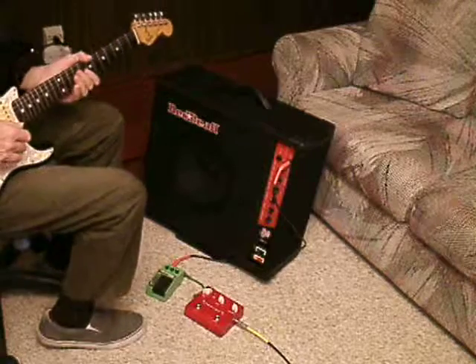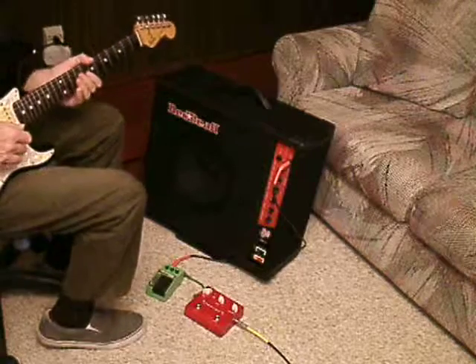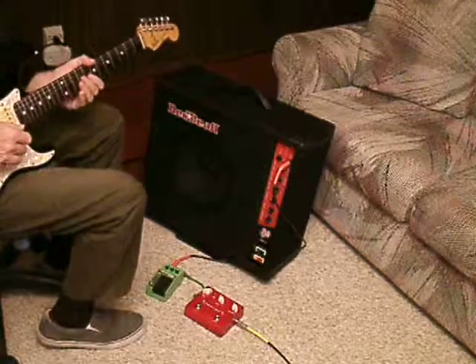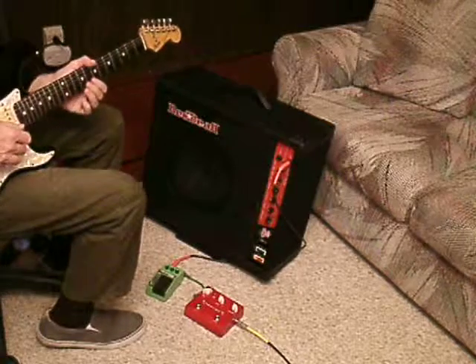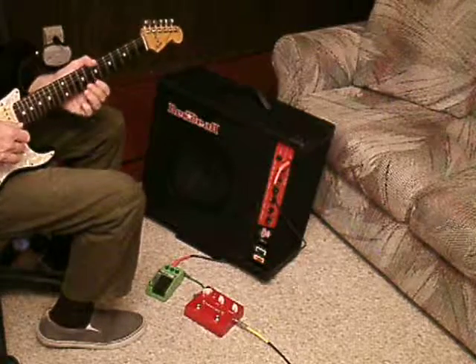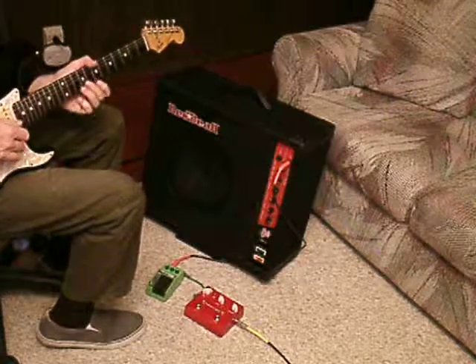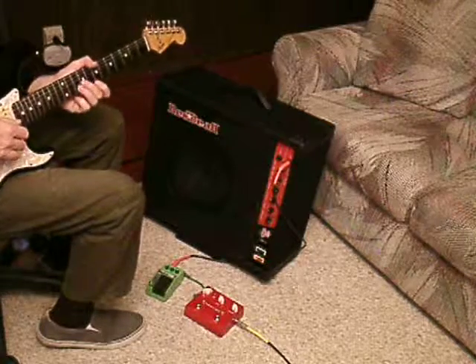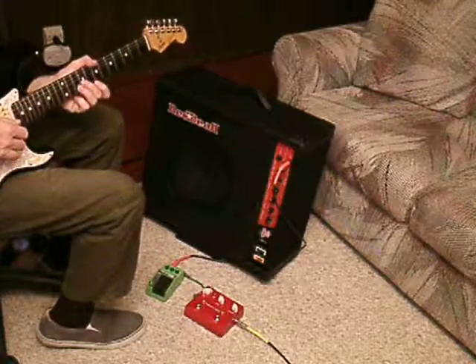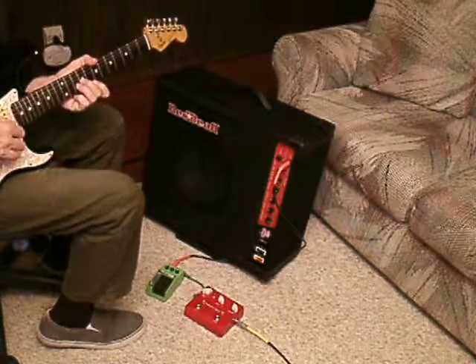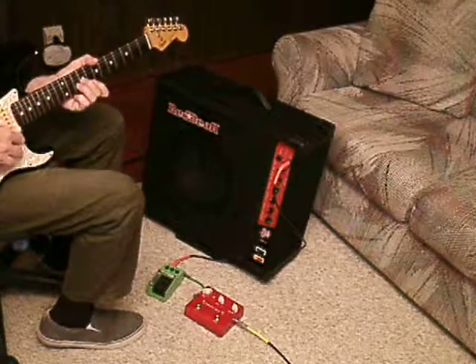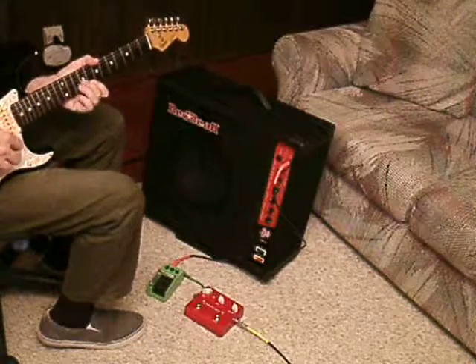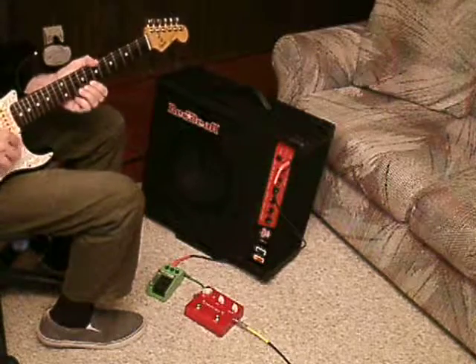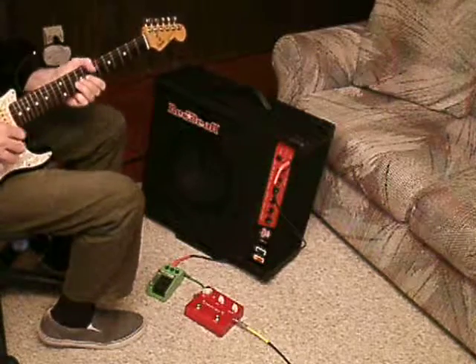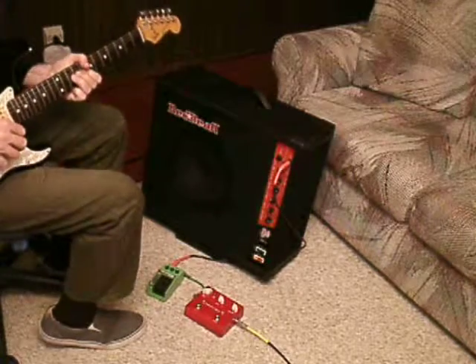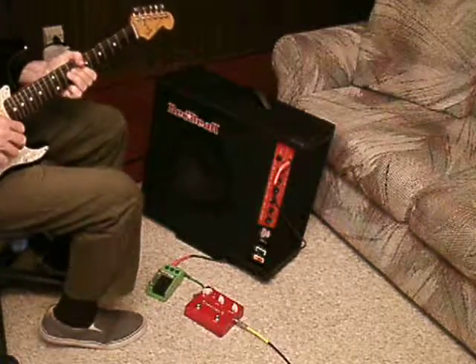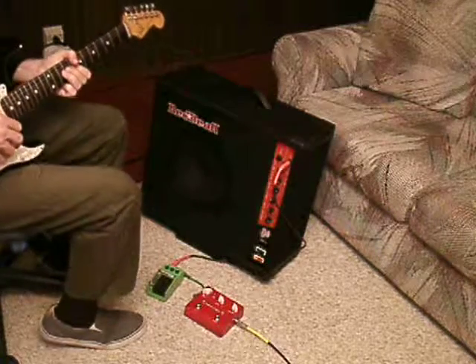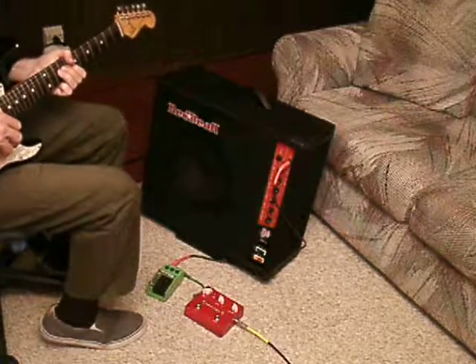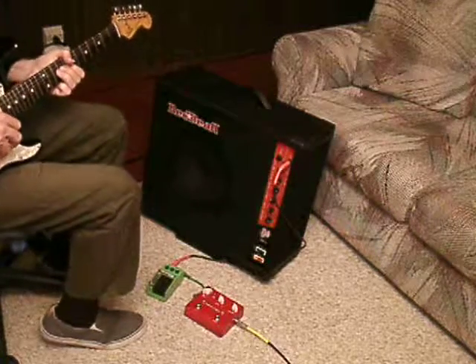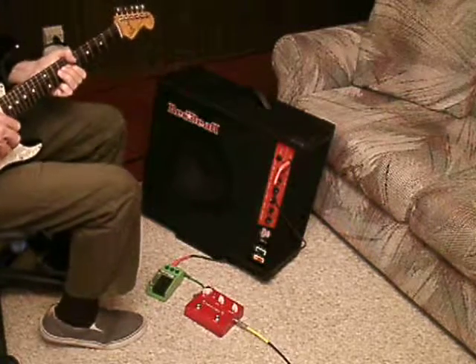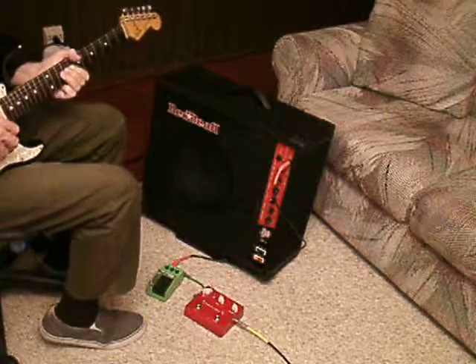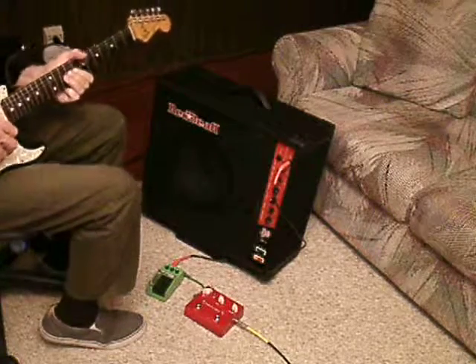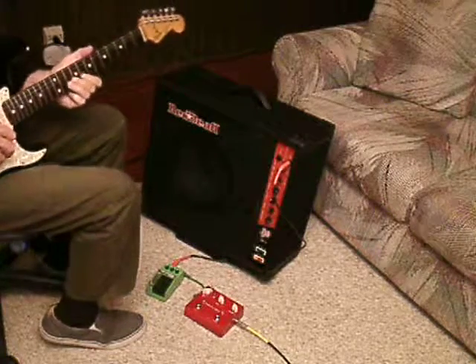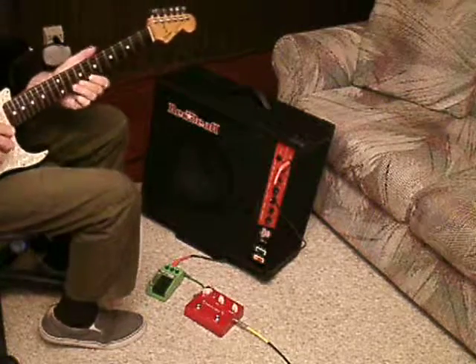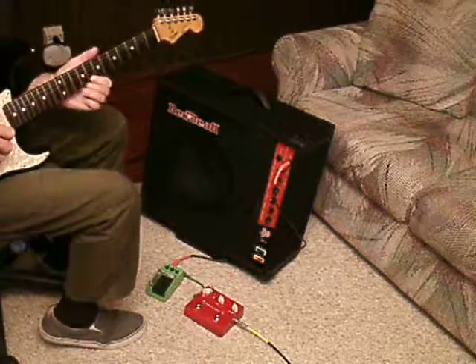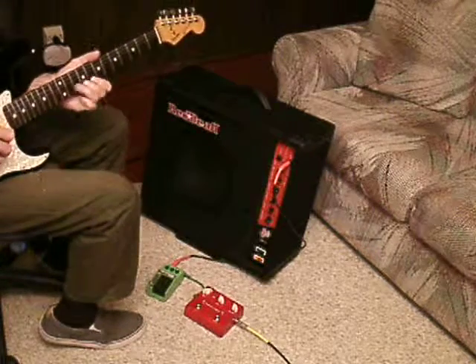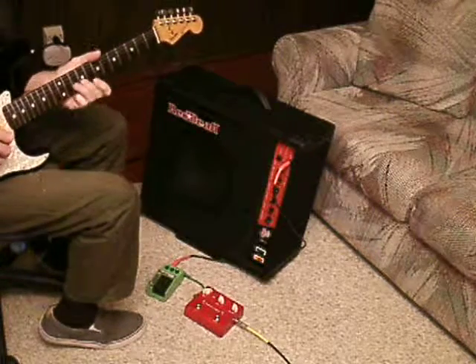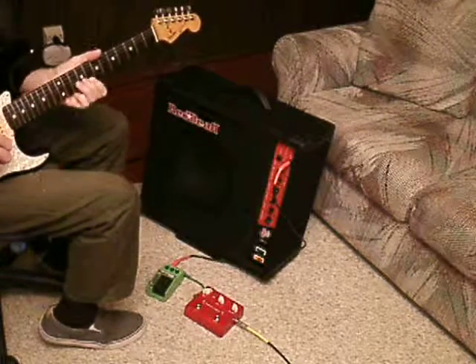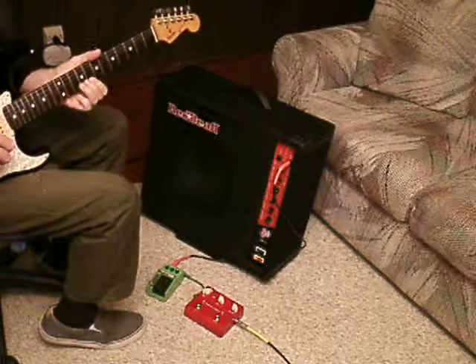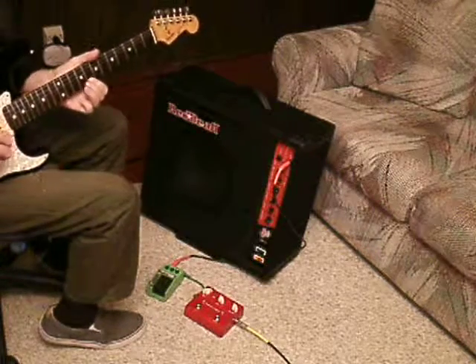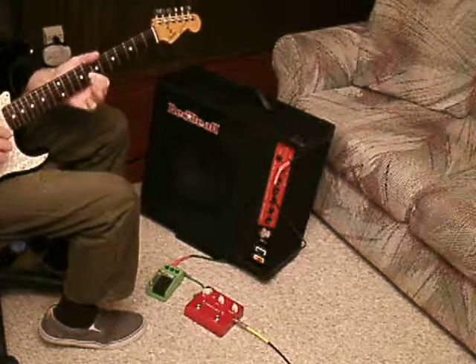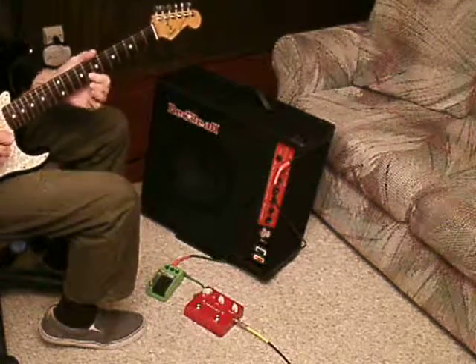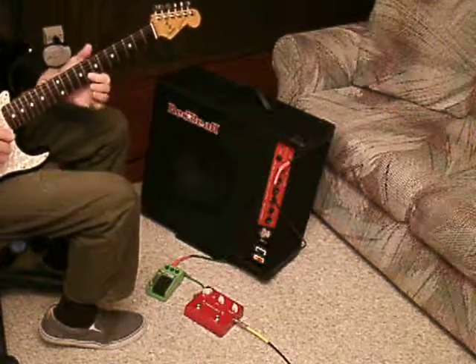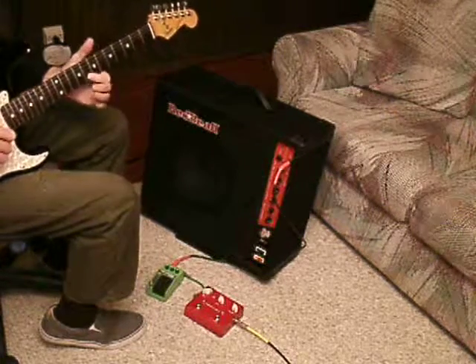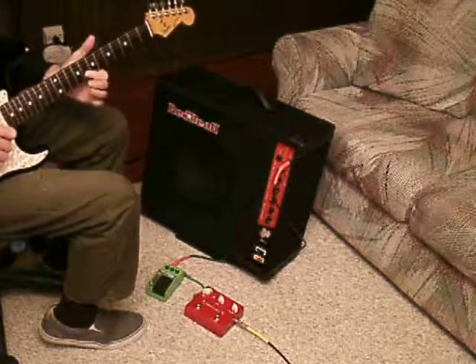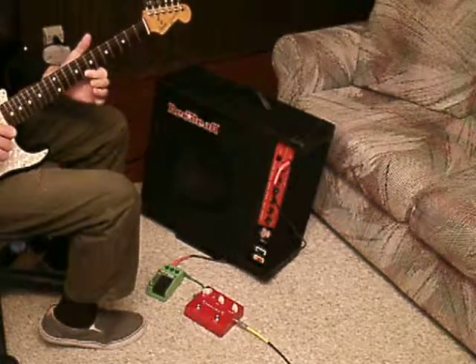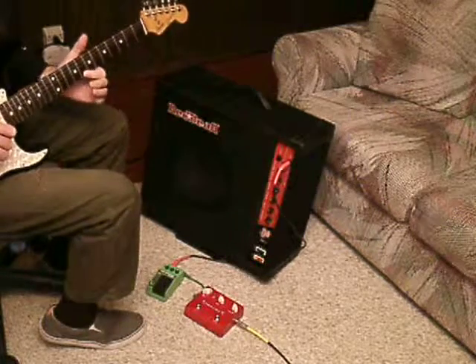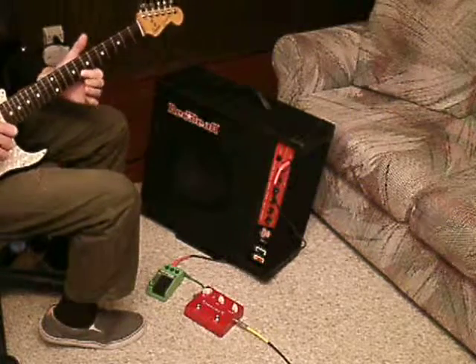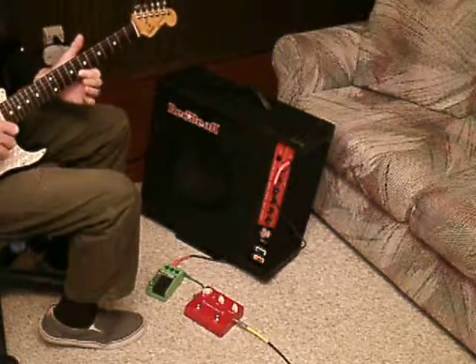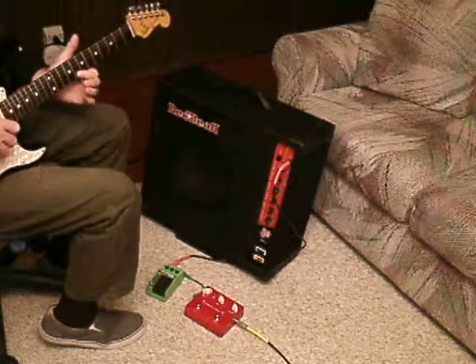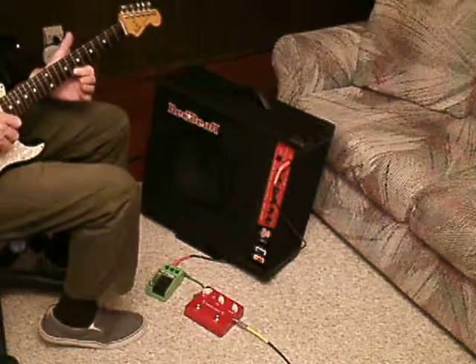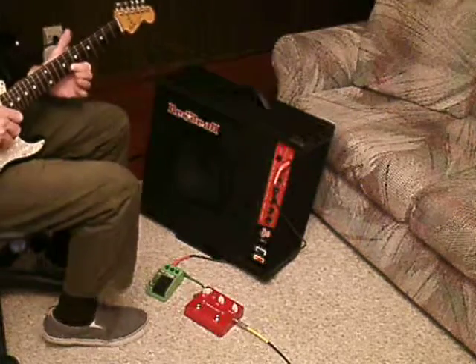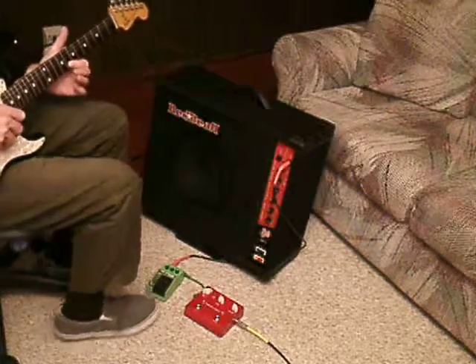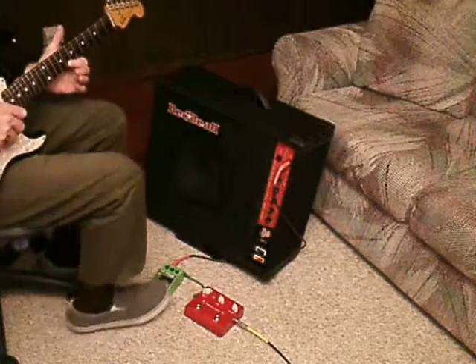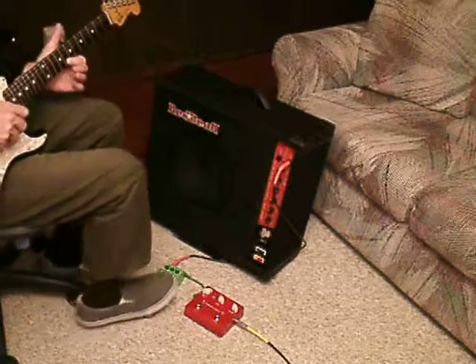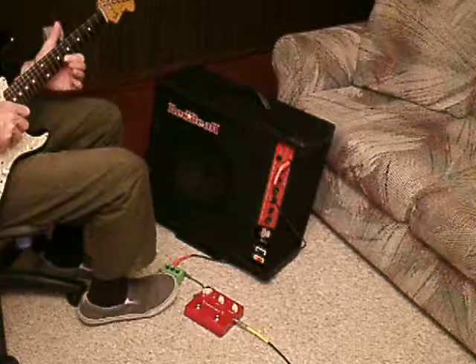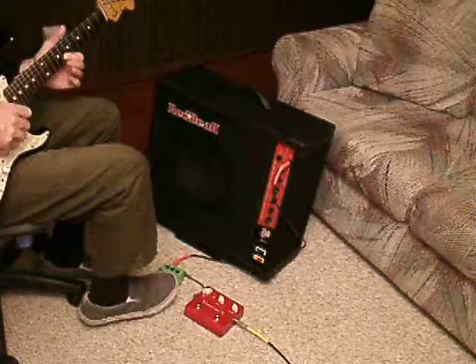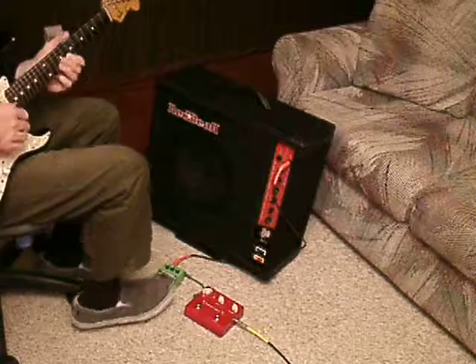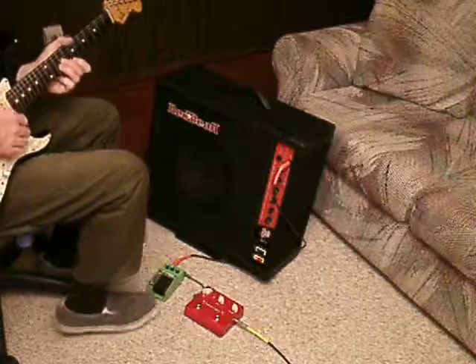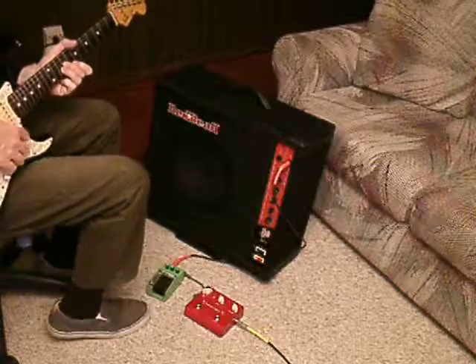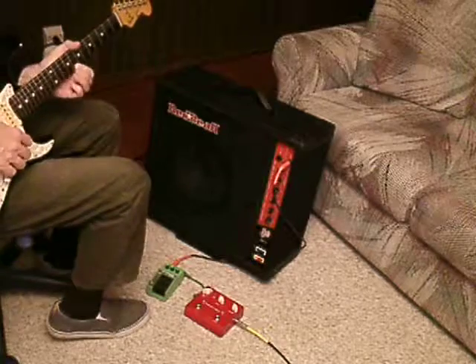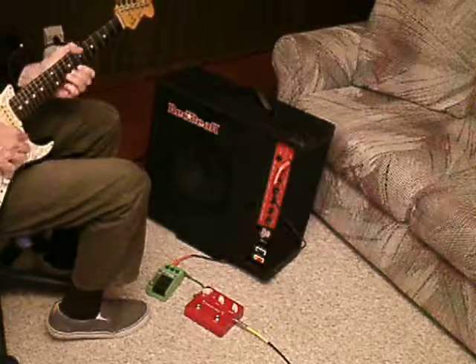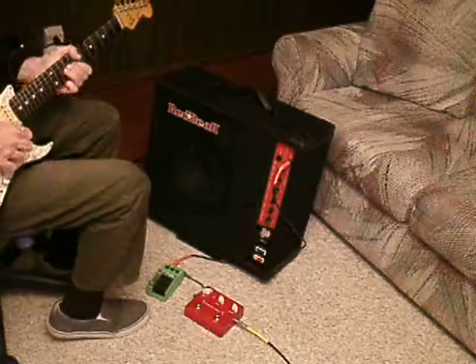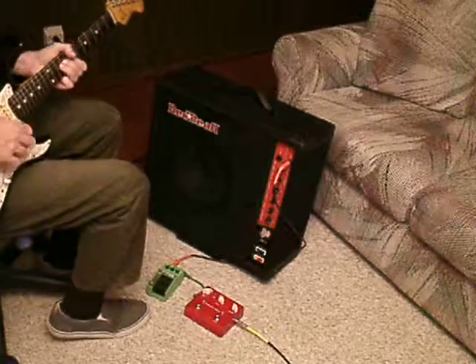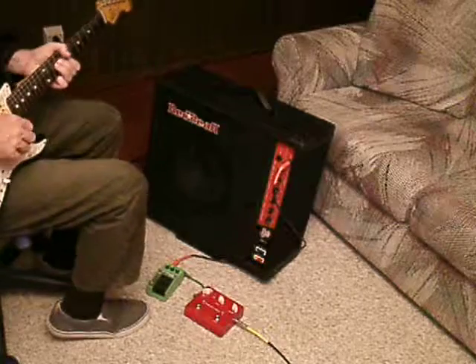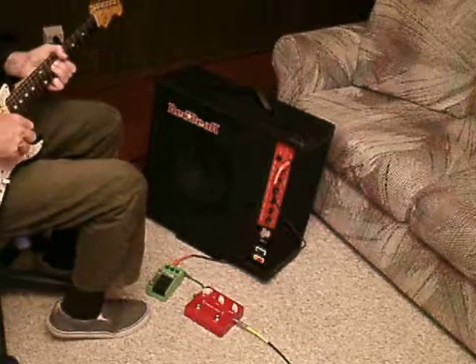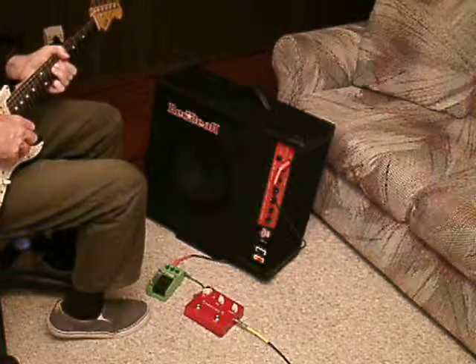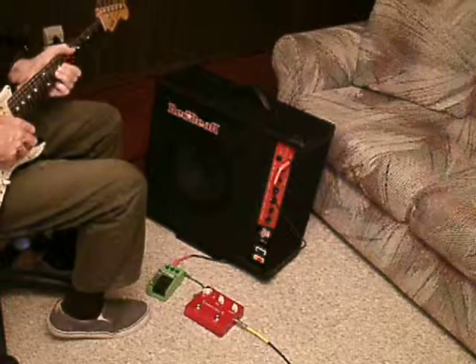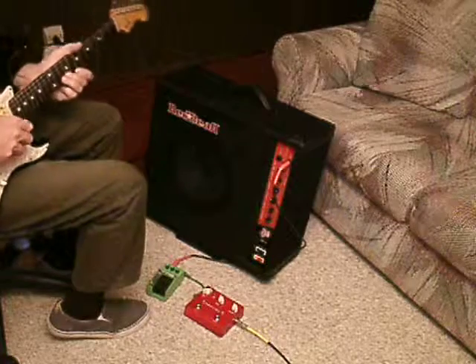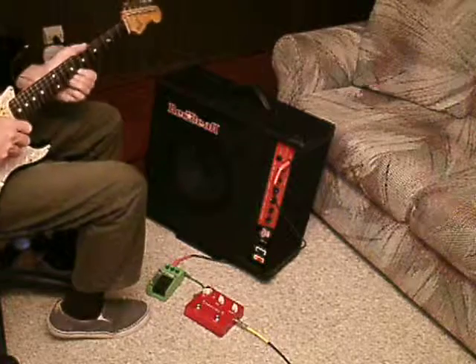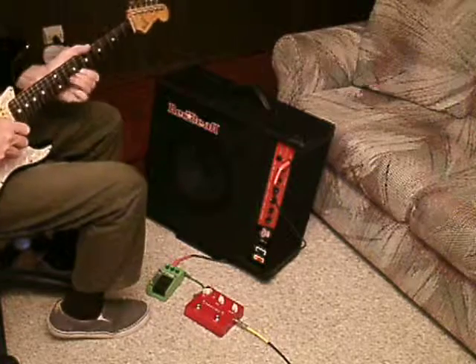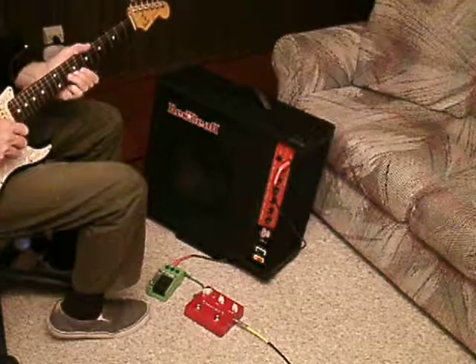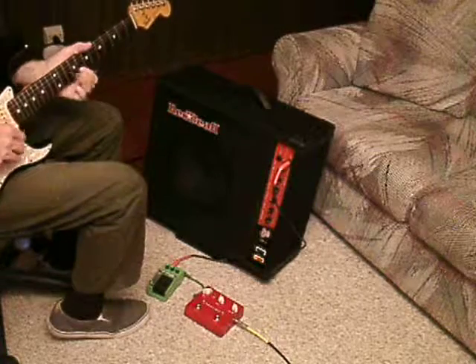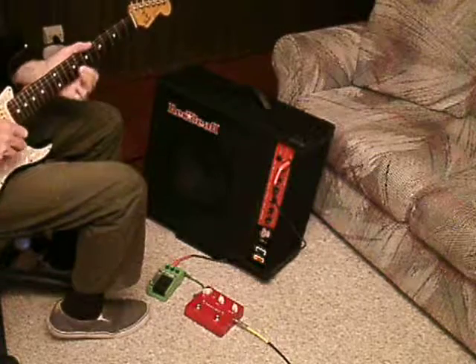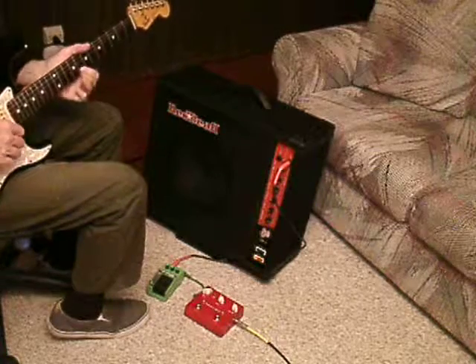Tube Screamer. Without a tight... Fender Squier.